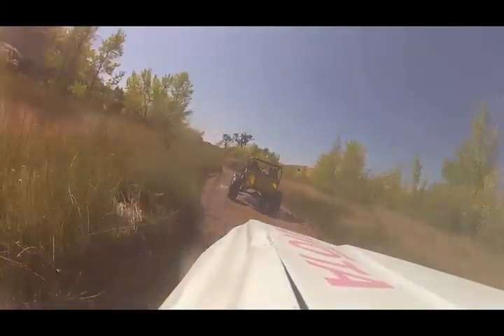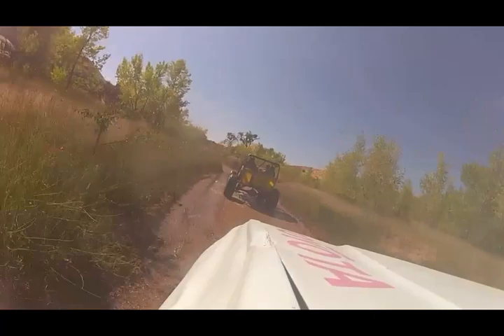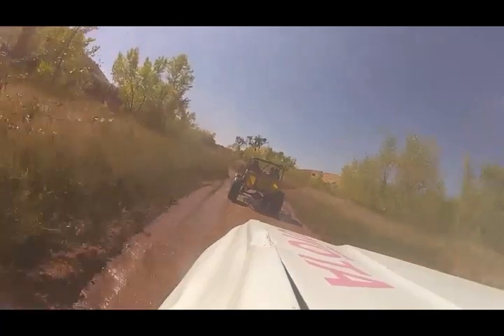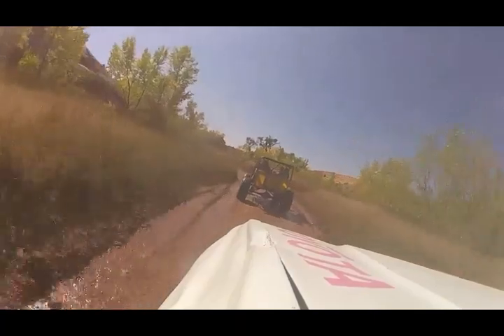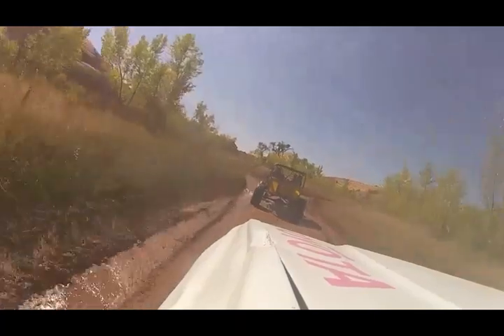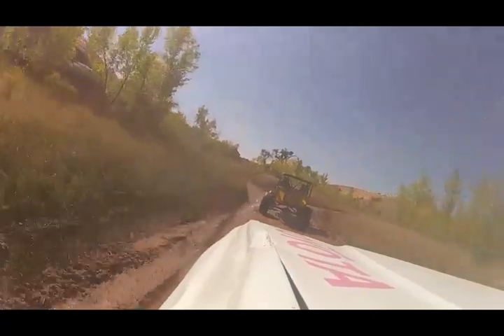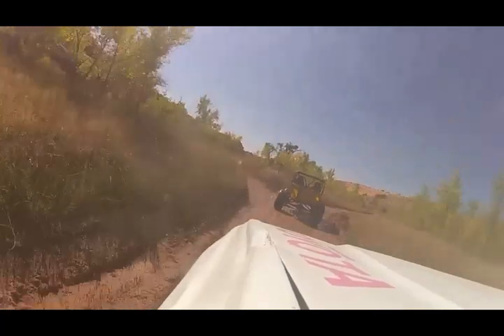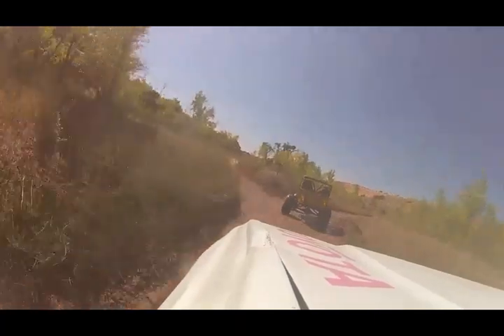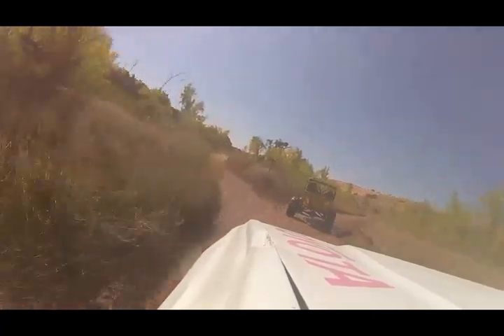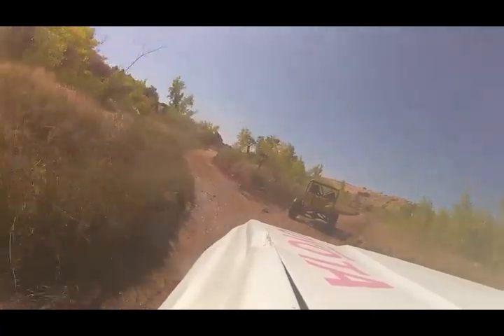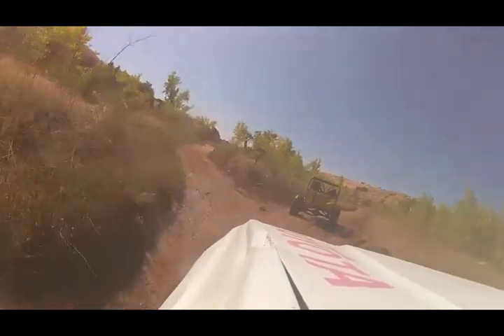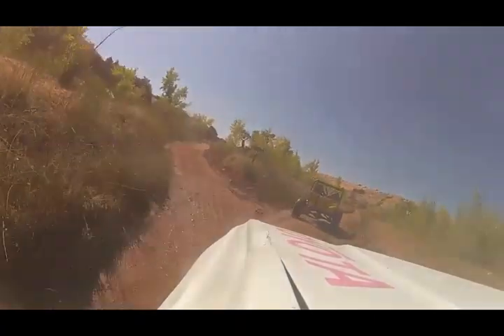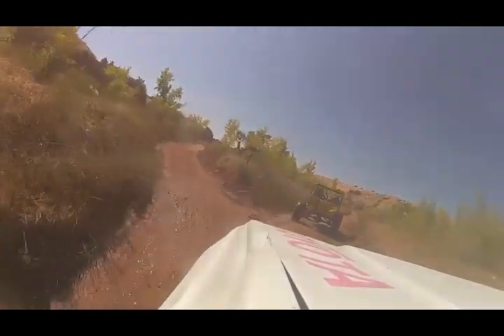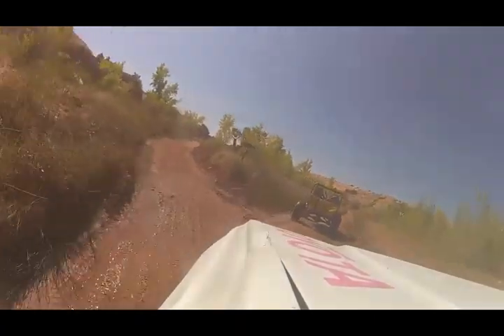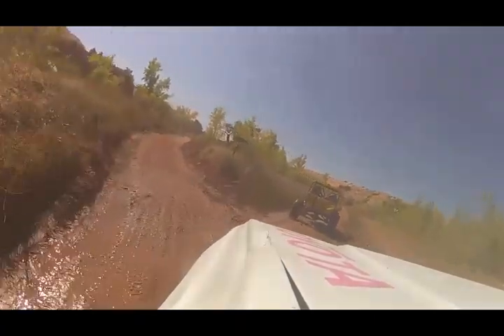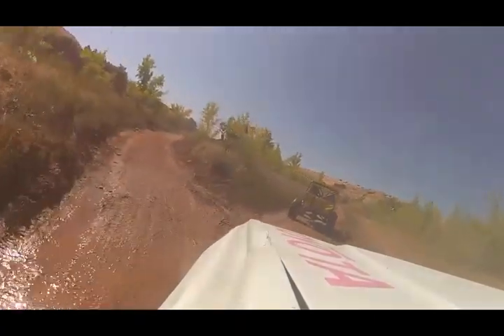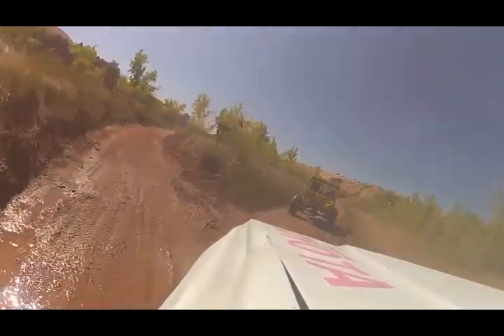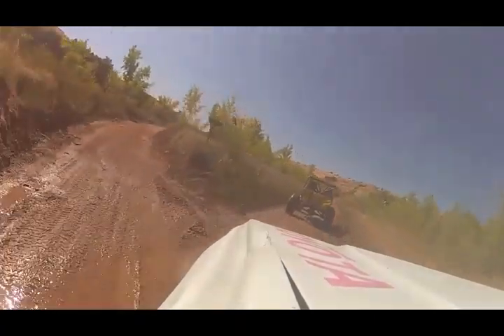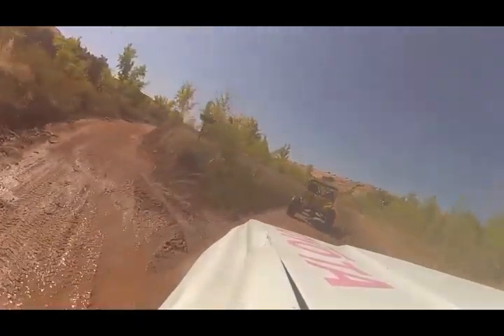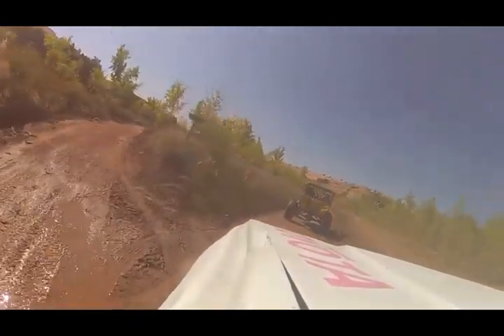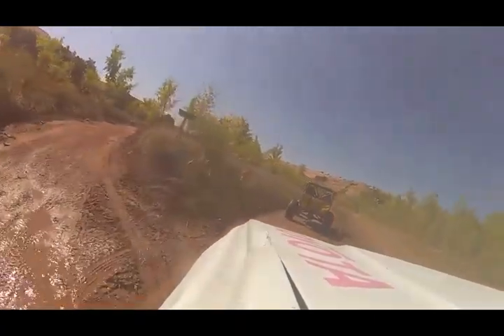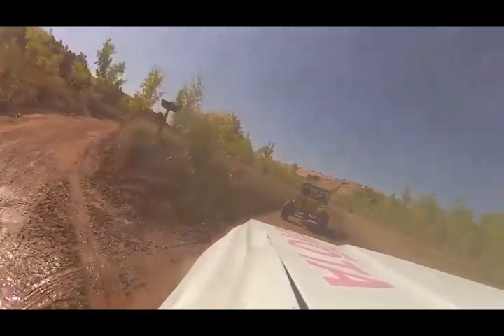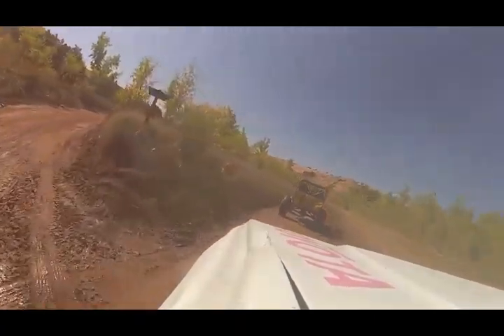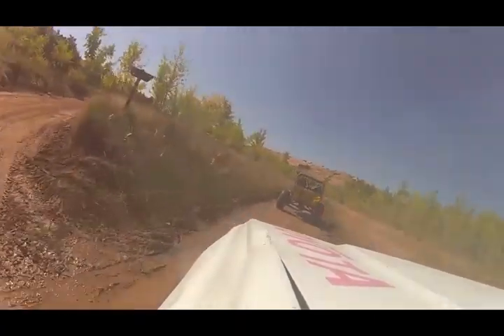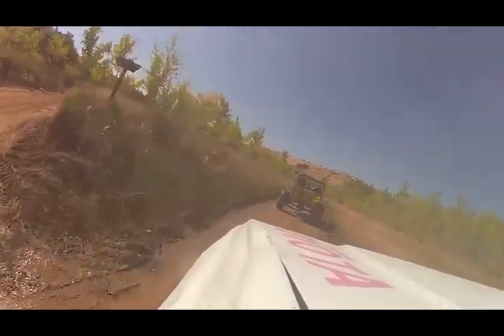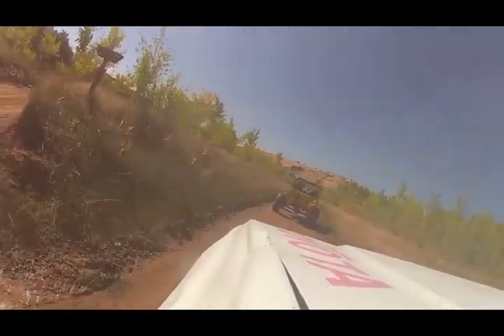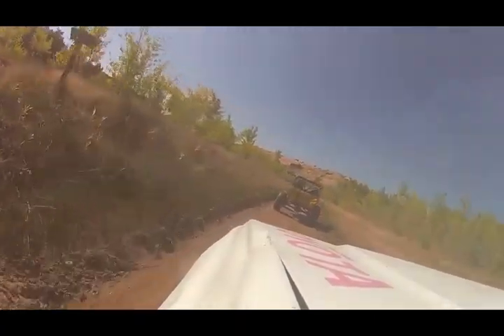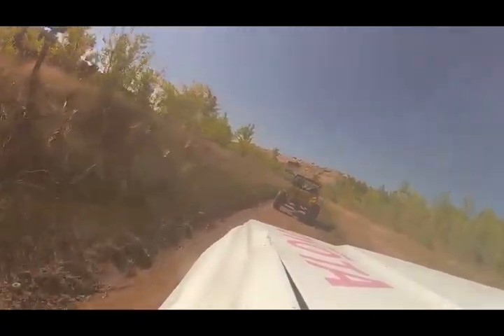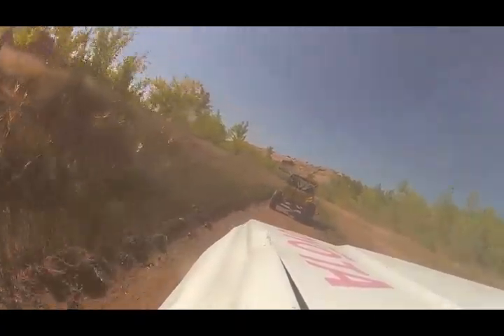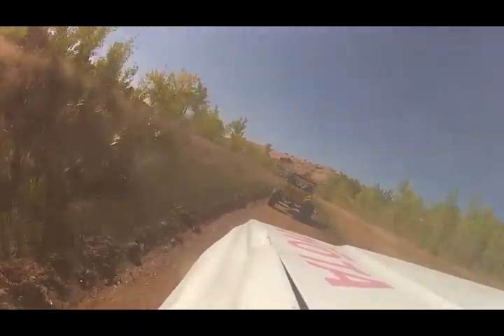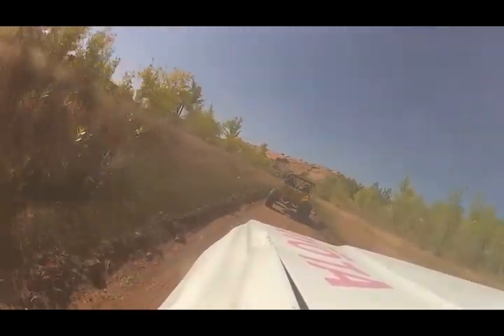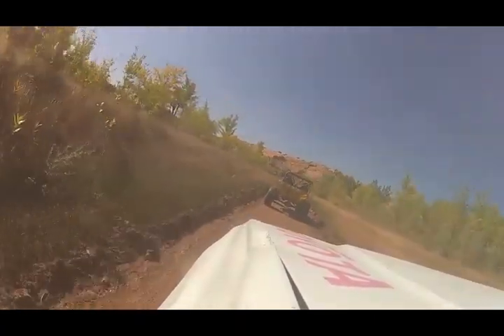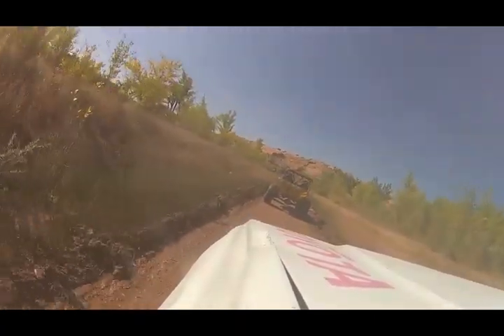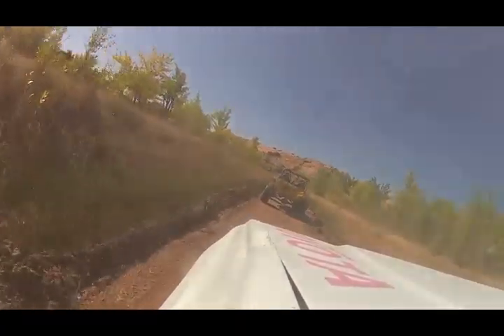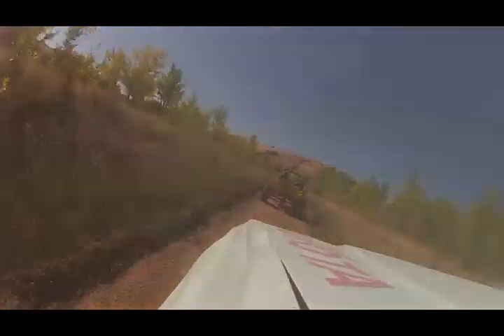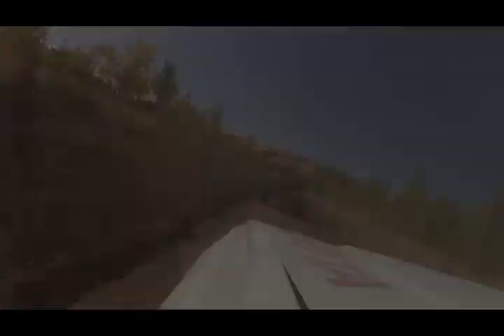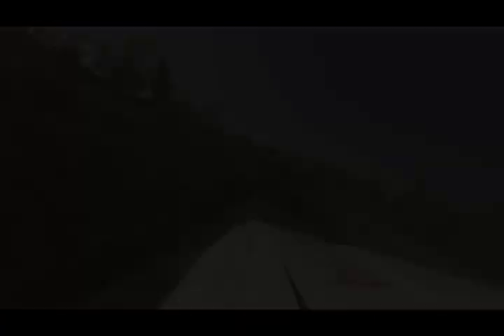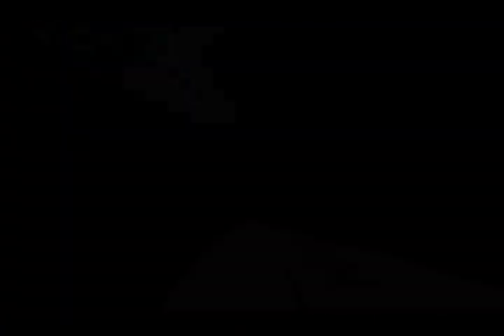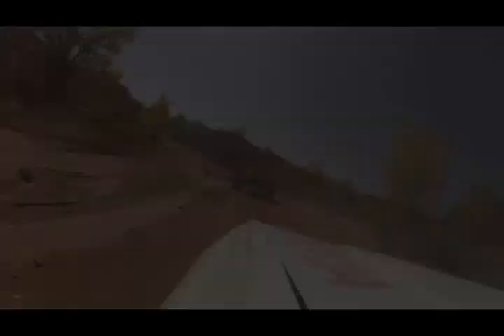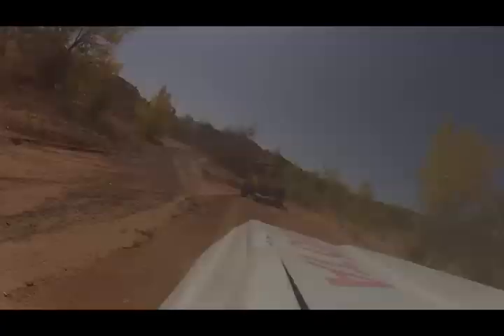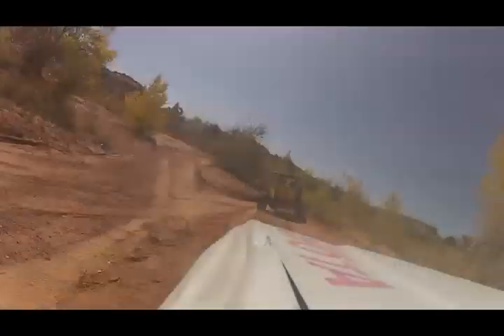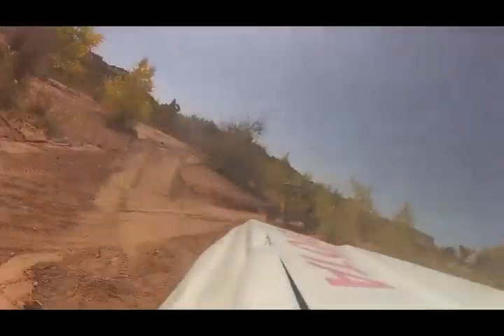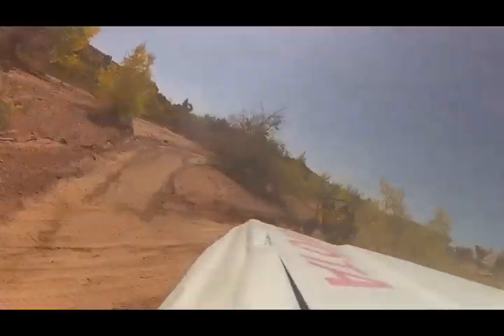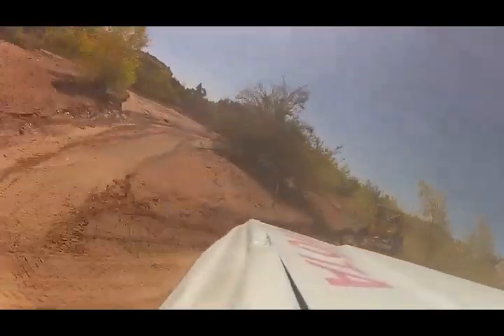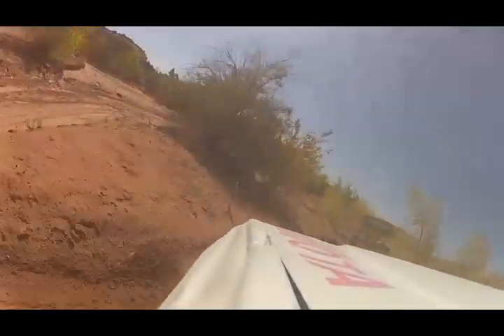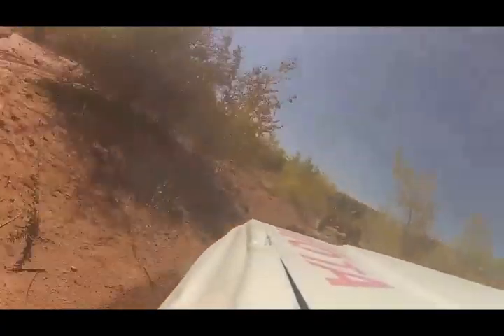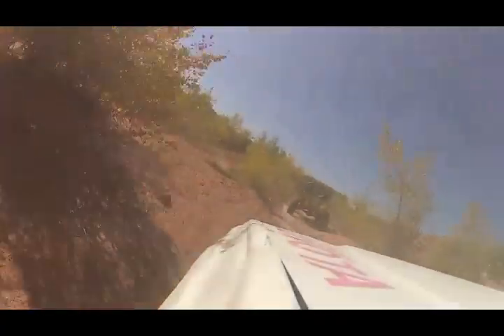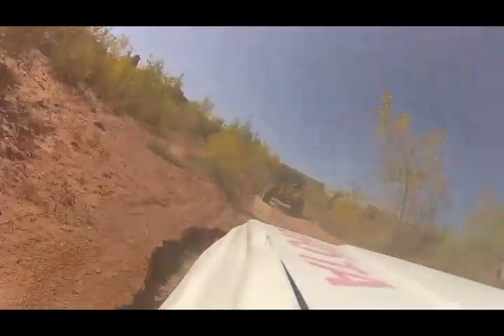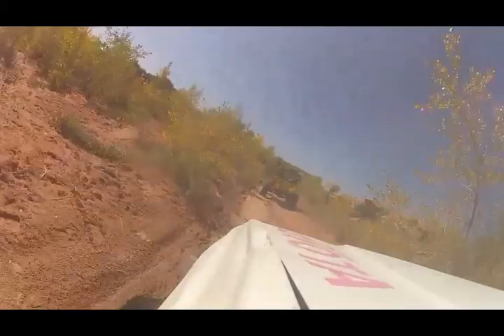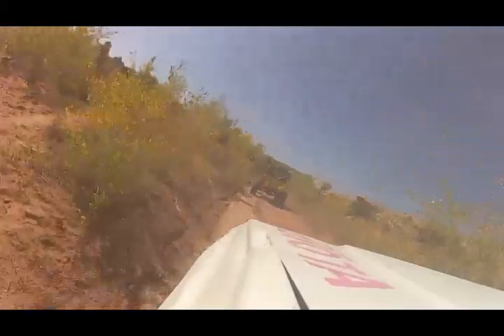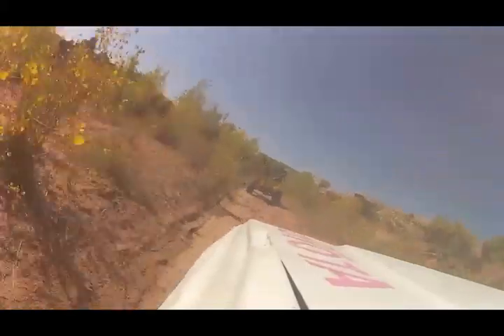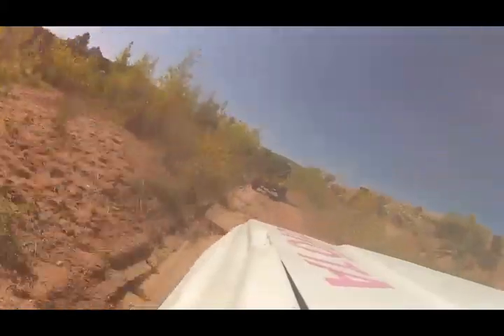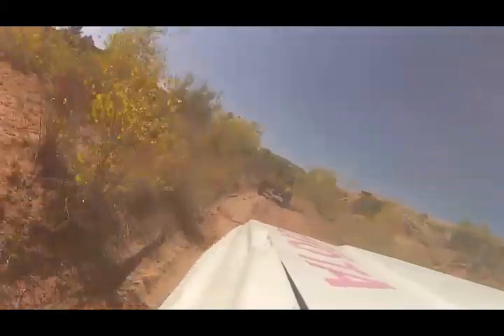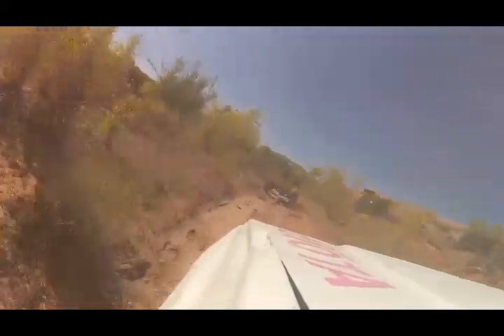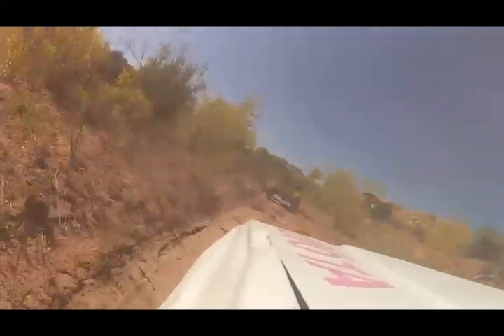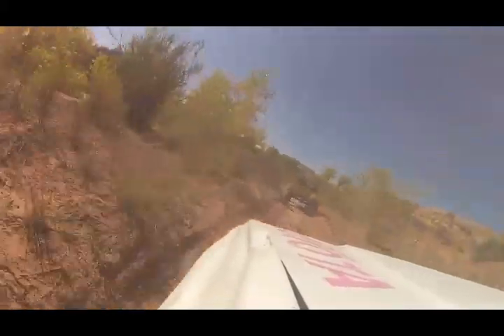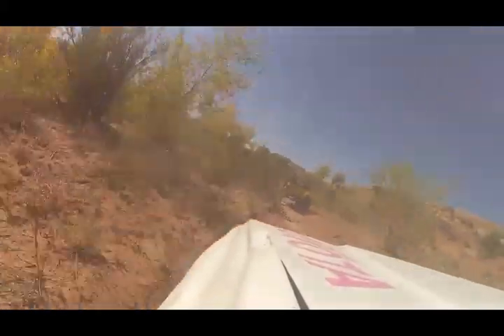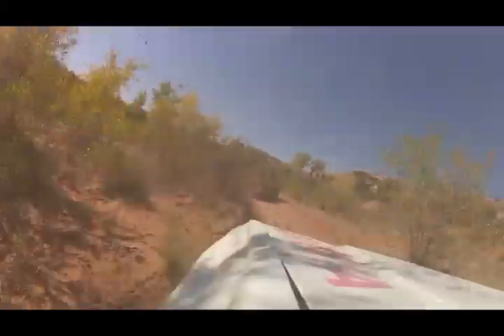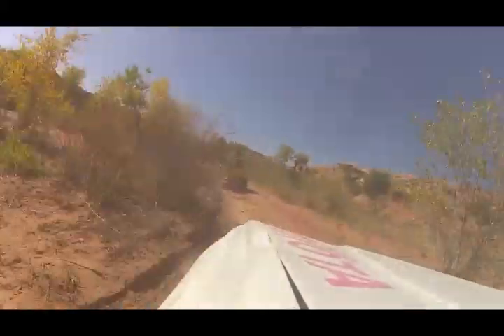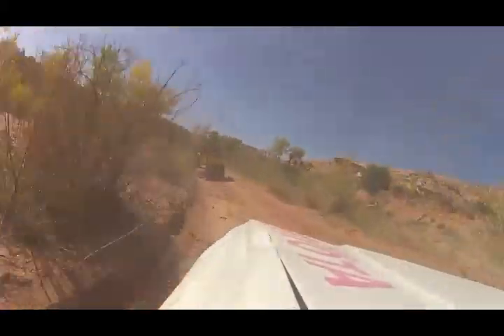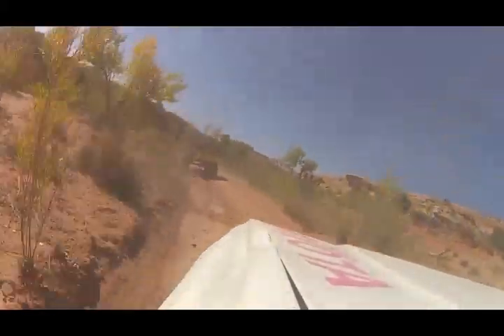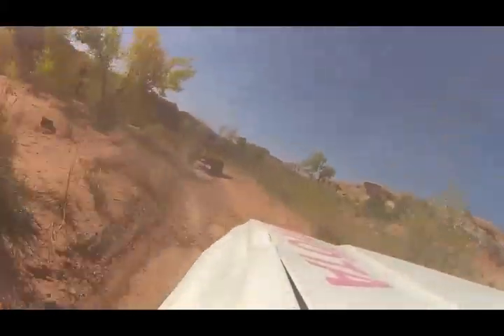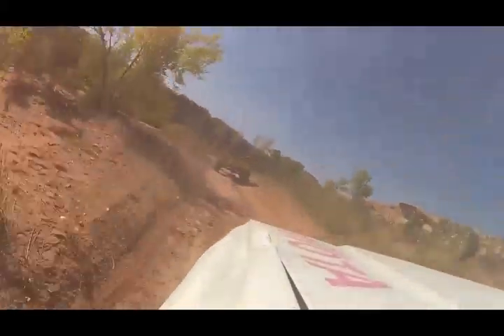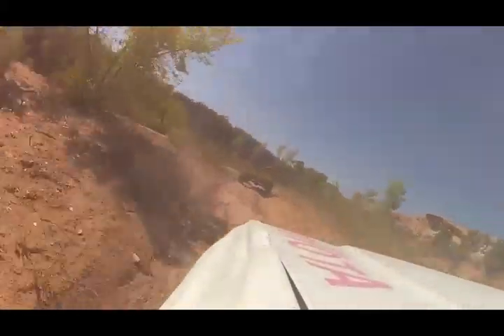Whenever the road splits like this, always hang to your right. You're going to have to hang to your right probably three or four times, so there's another split — hang to your right.